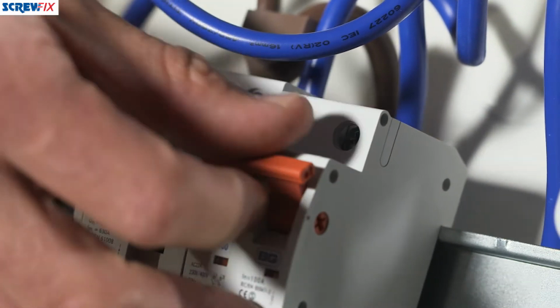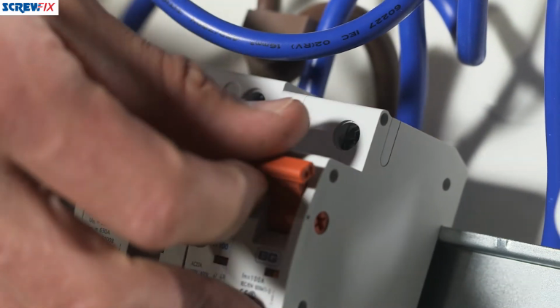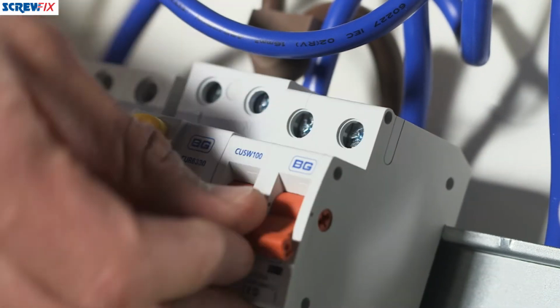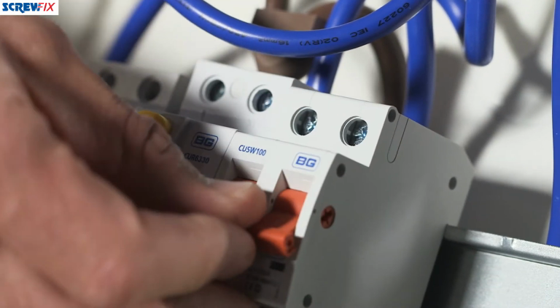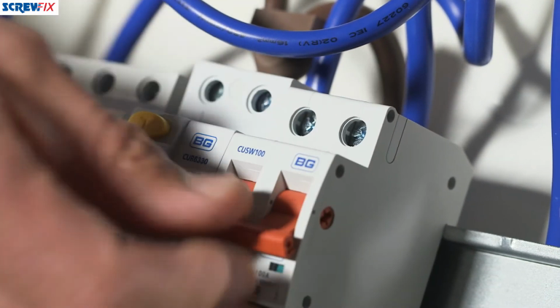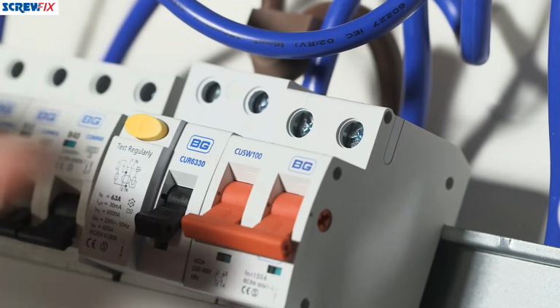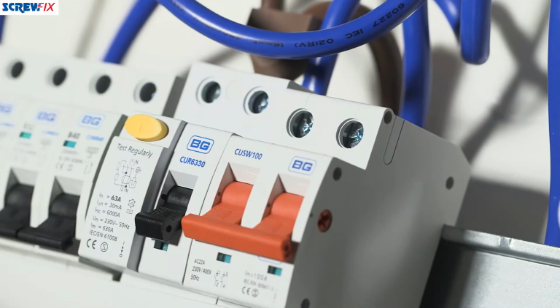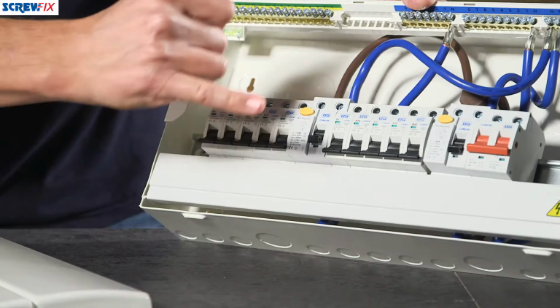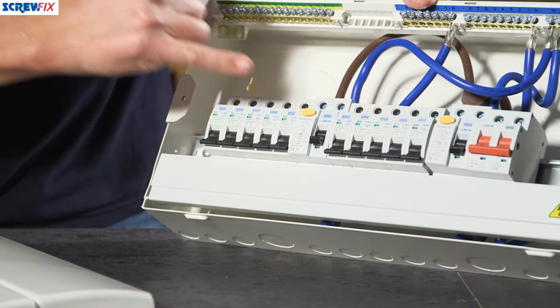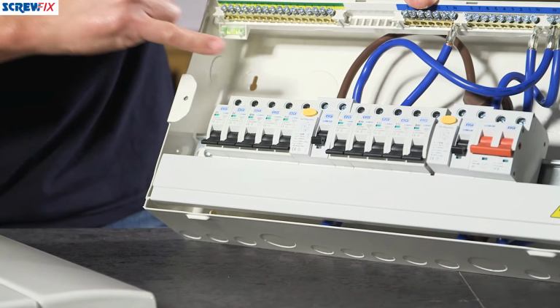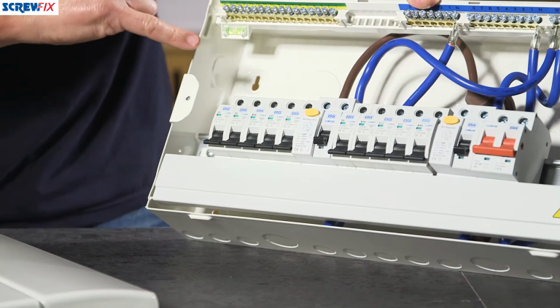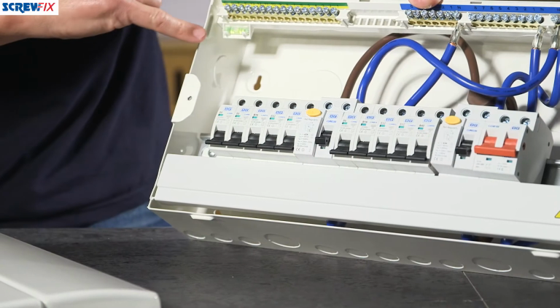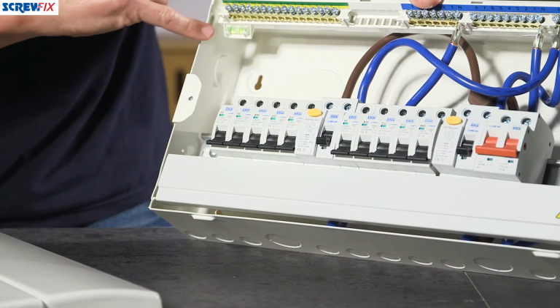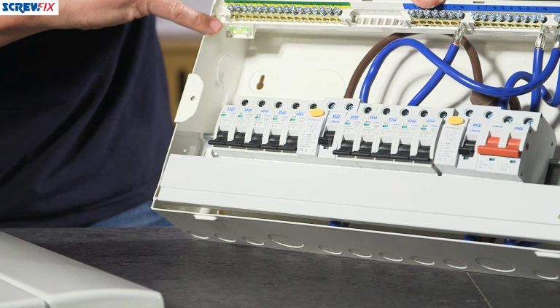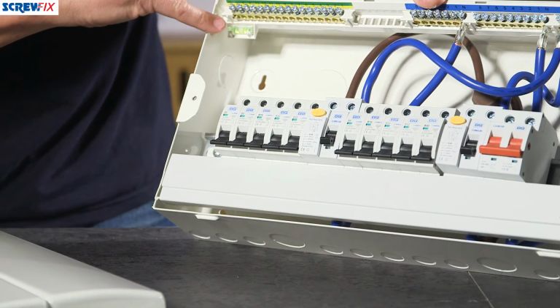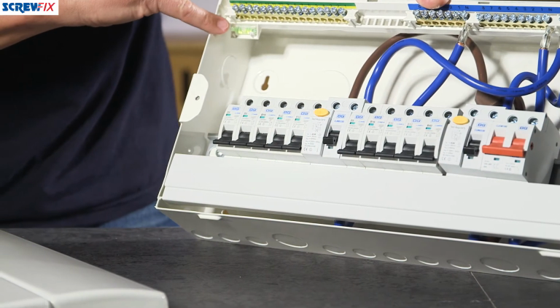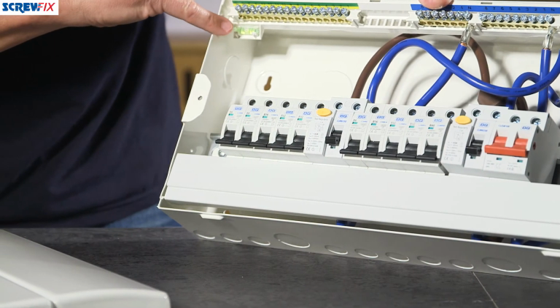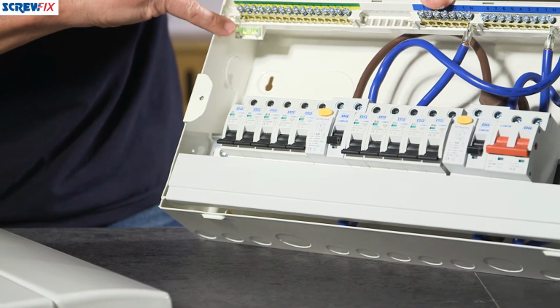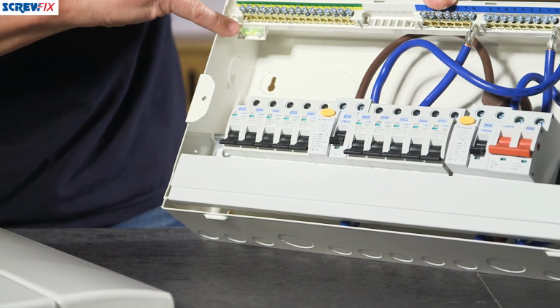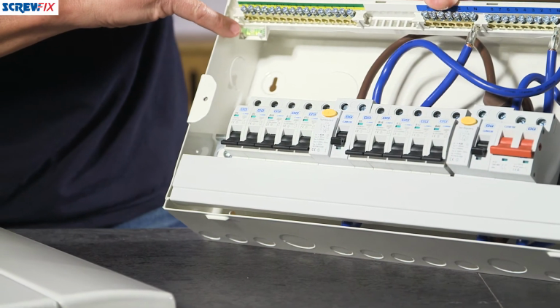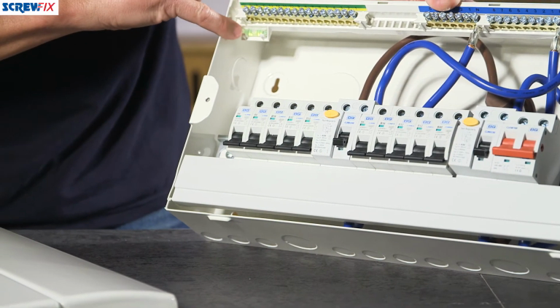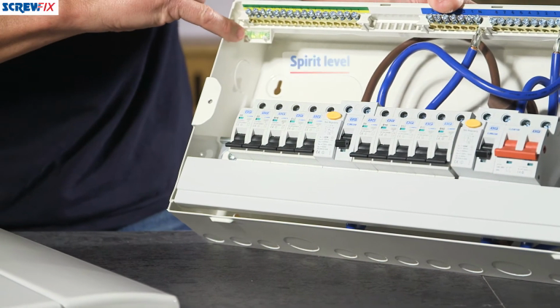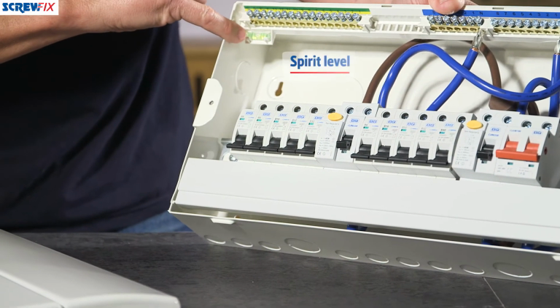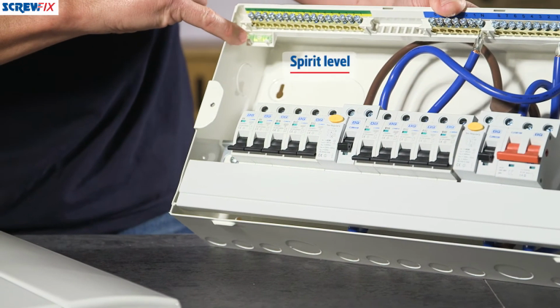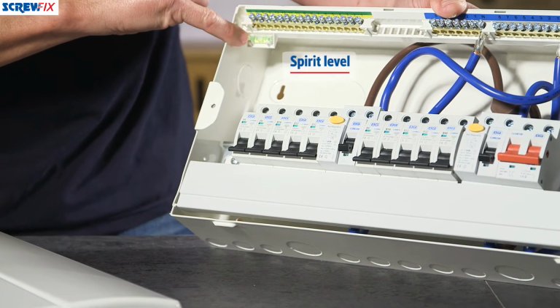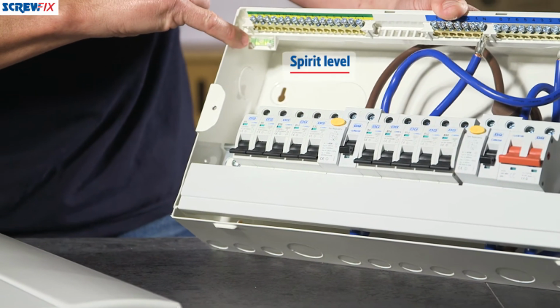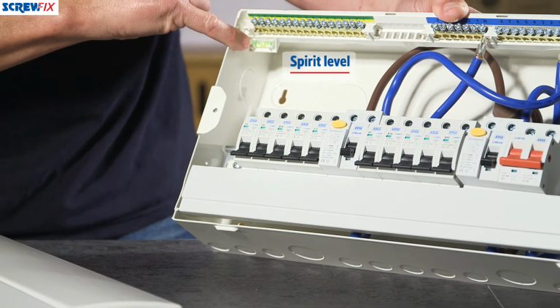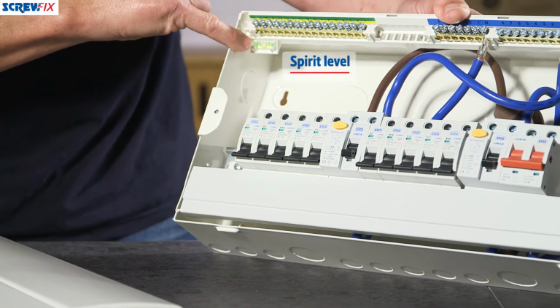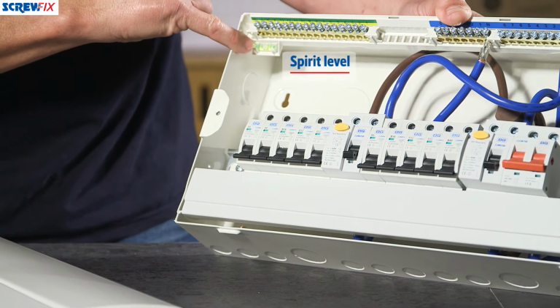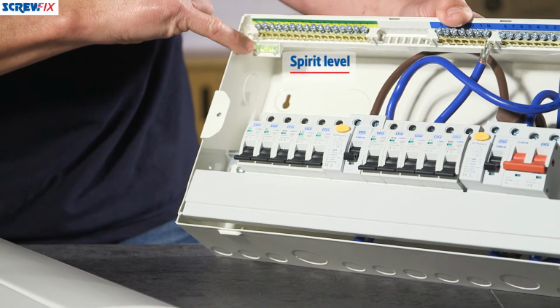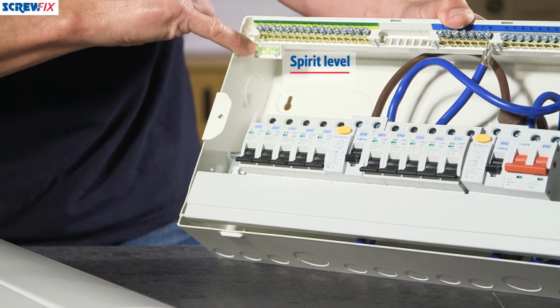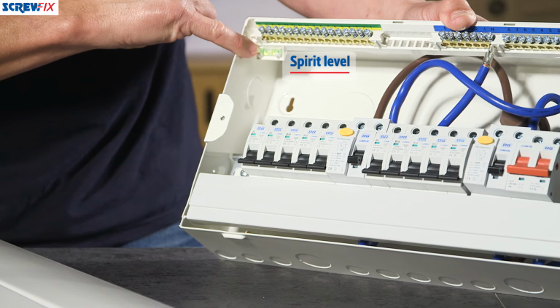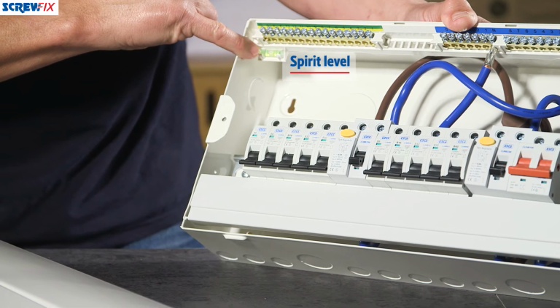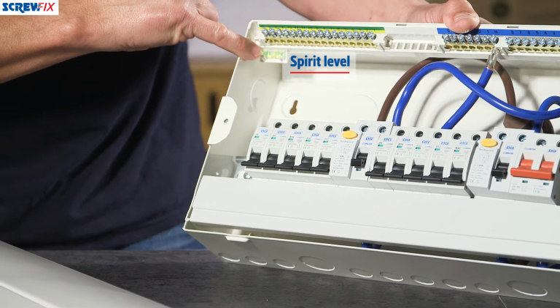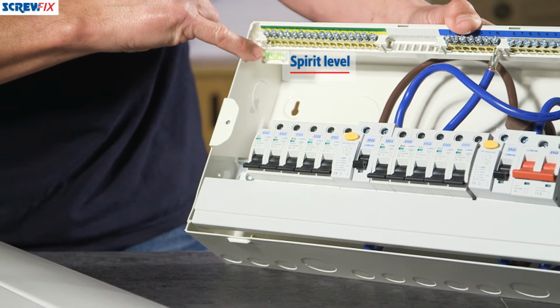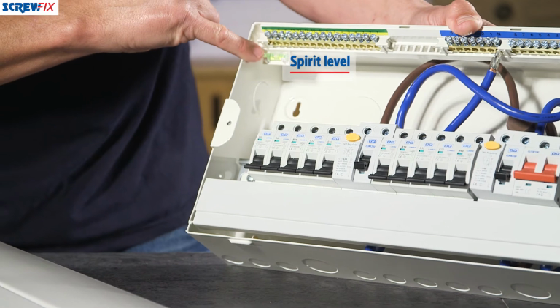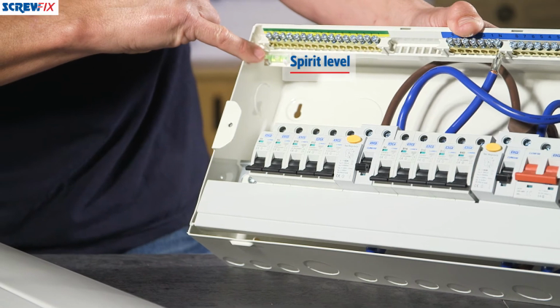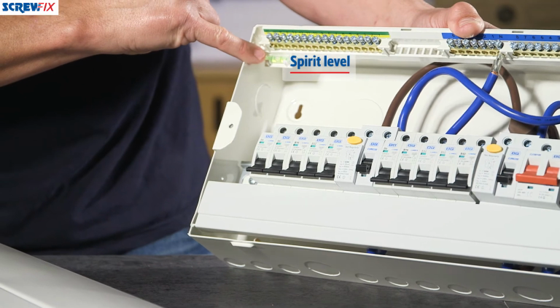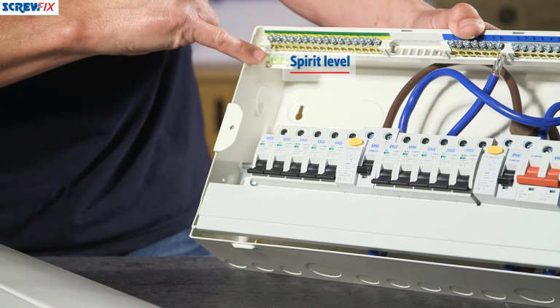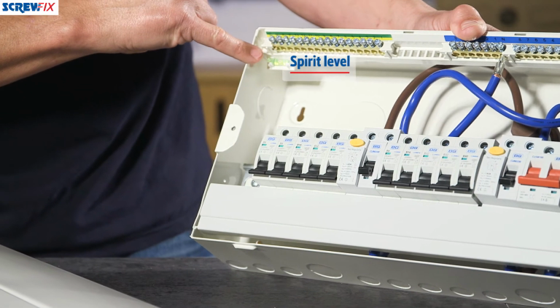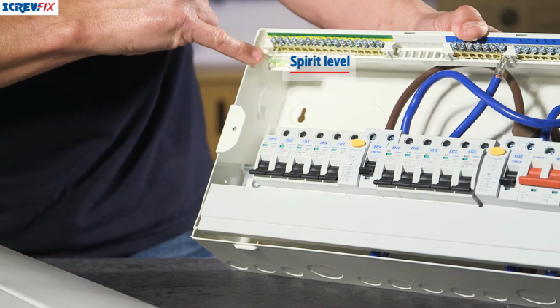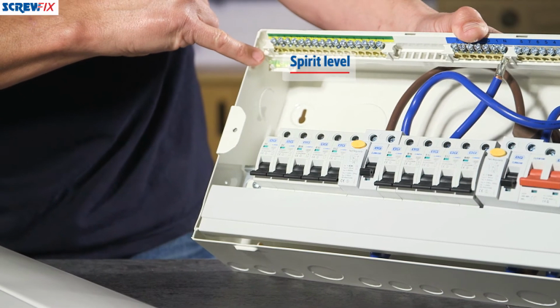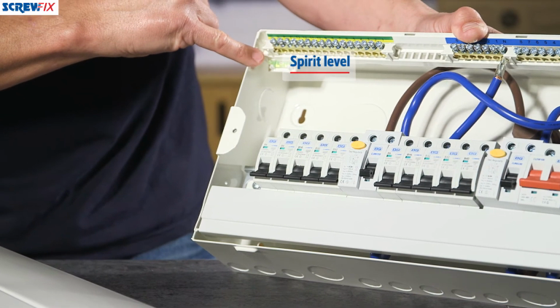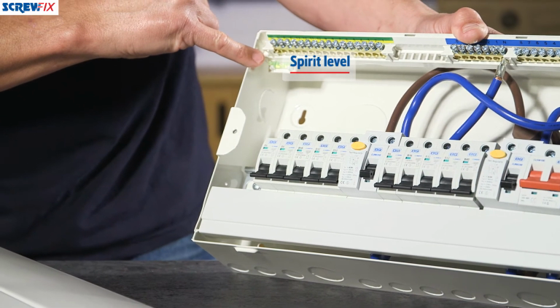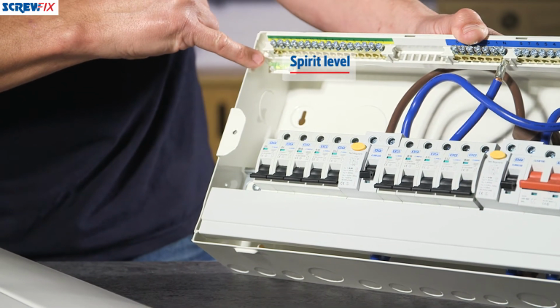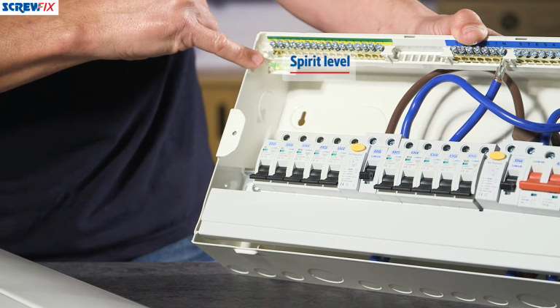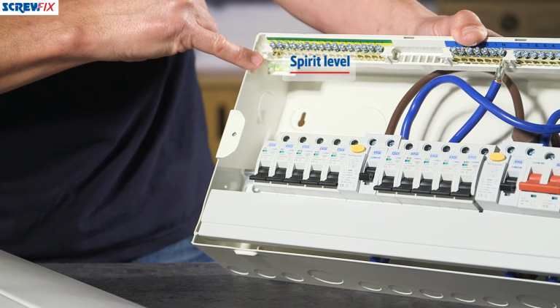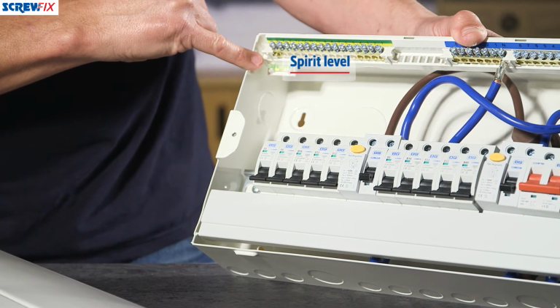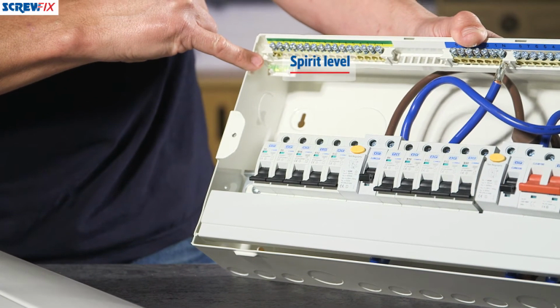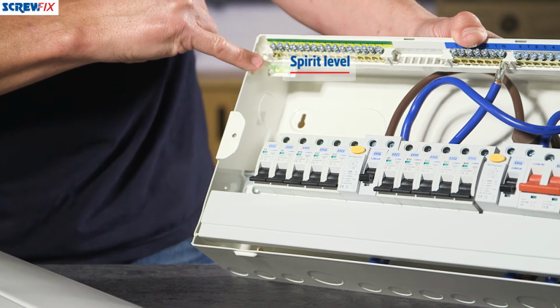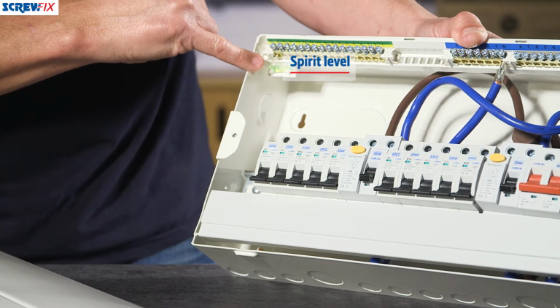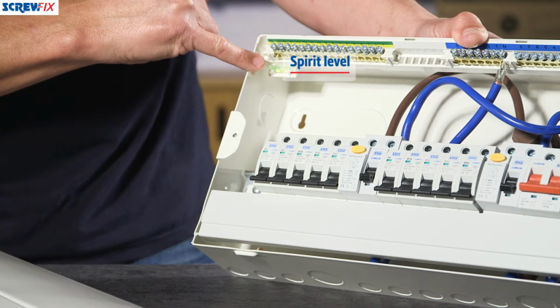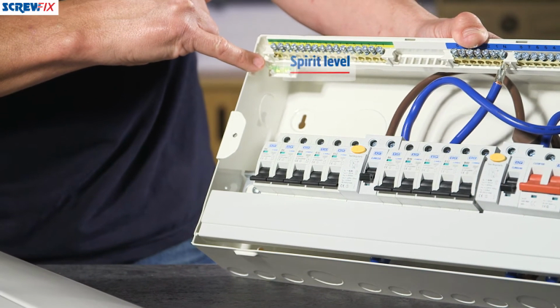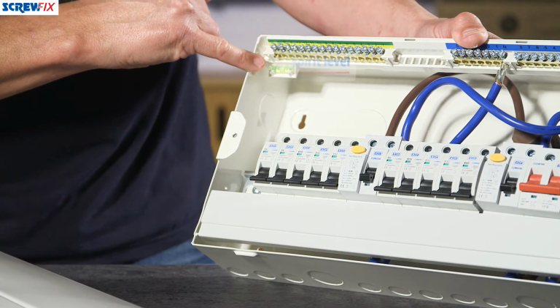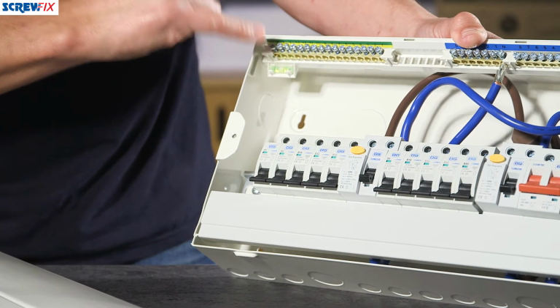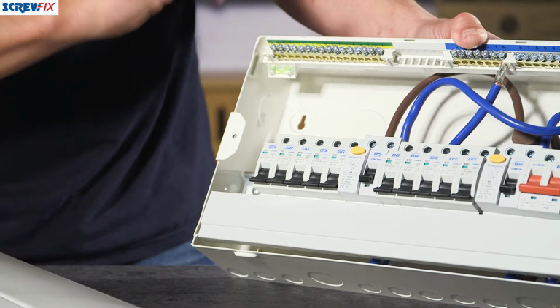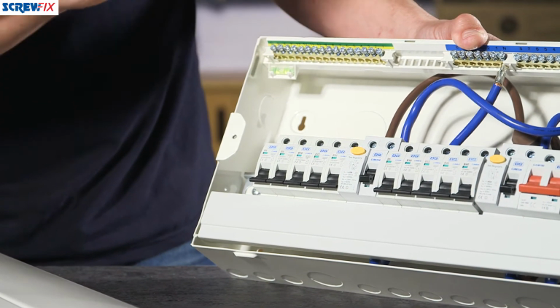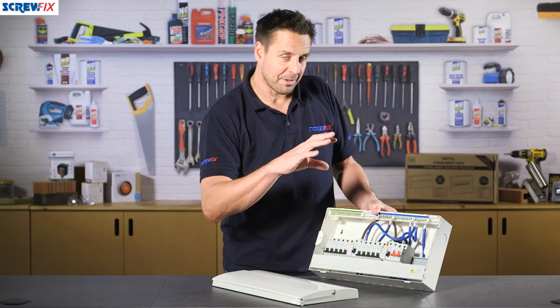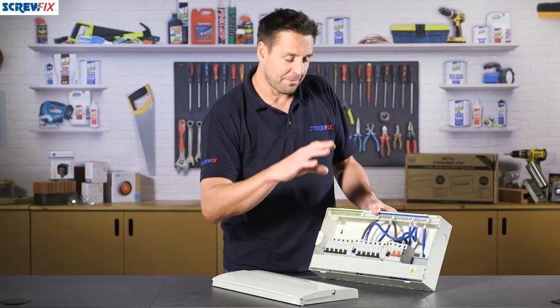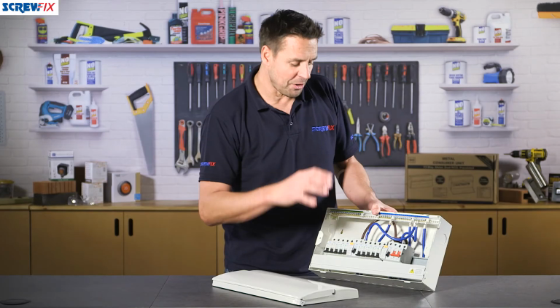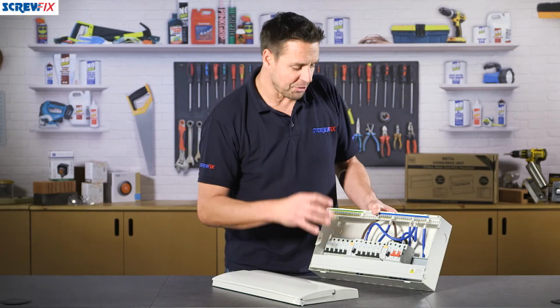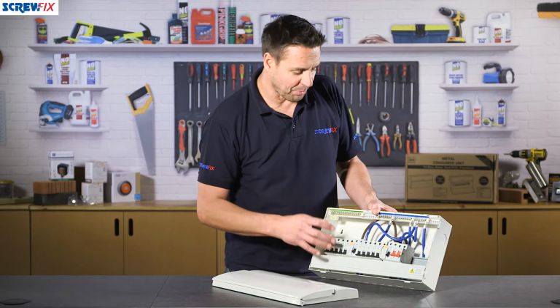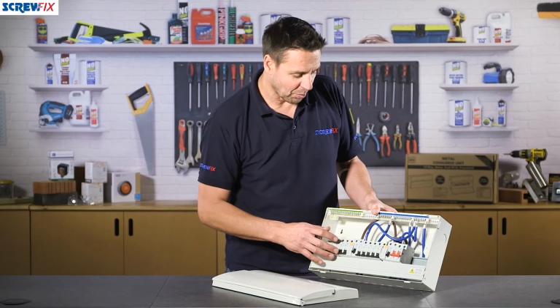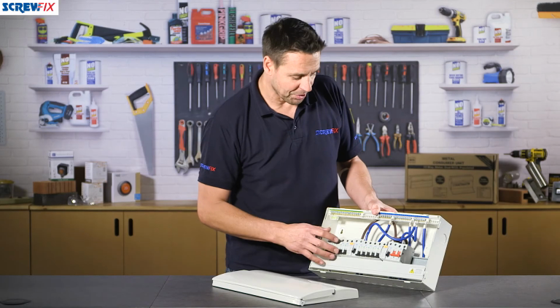For installation, it has a tiny little spirit level just in the top left-hand corner there, if you can't get your spirit level in to level up your fuse board.